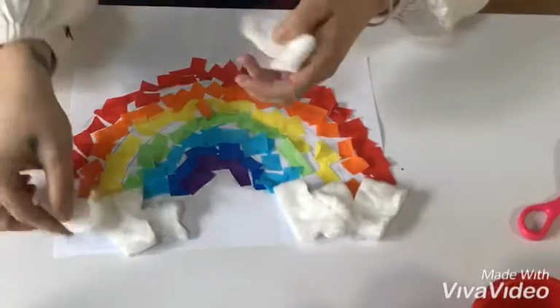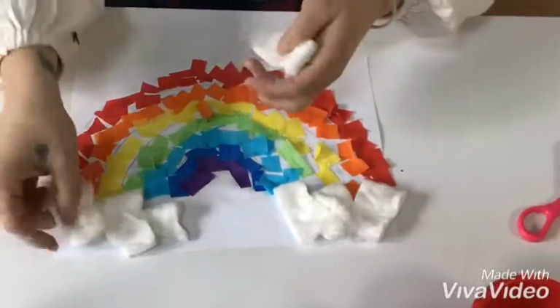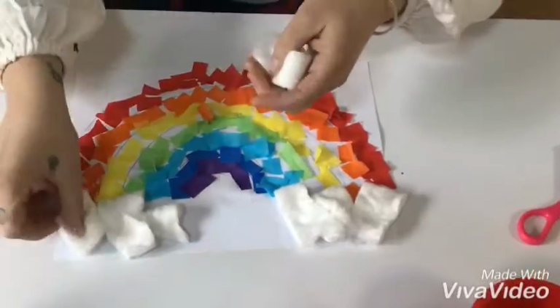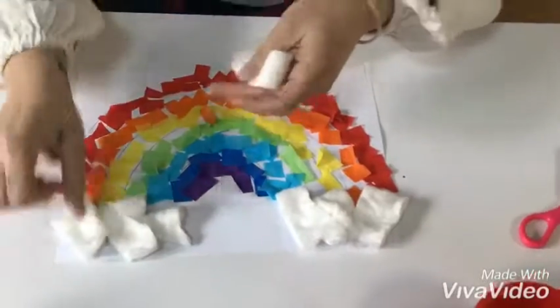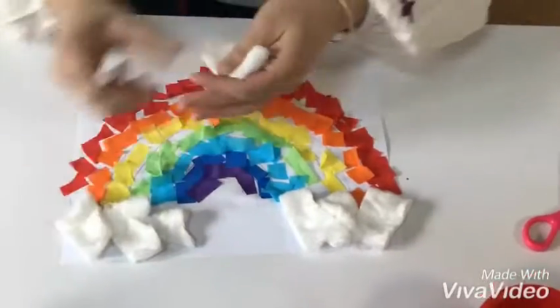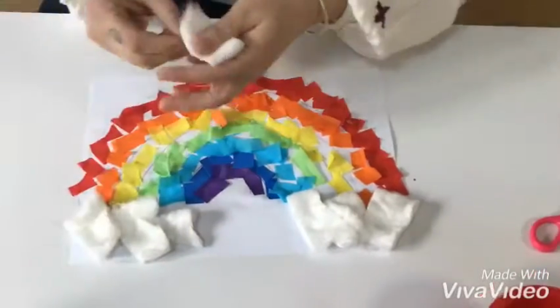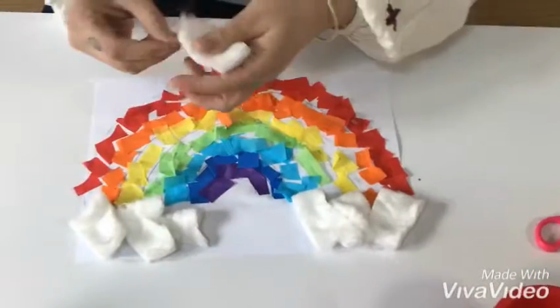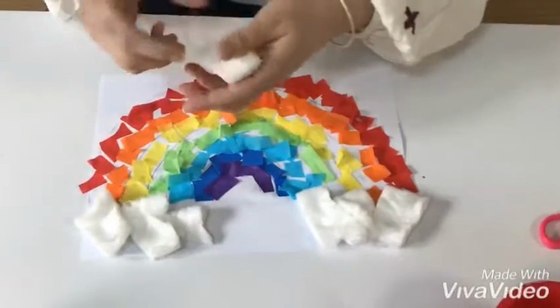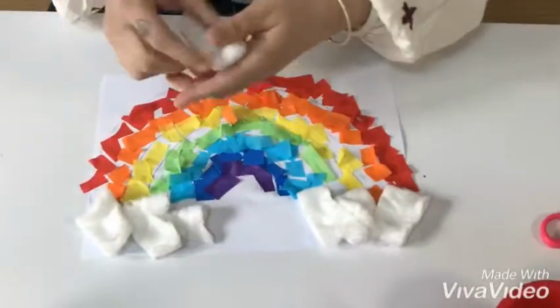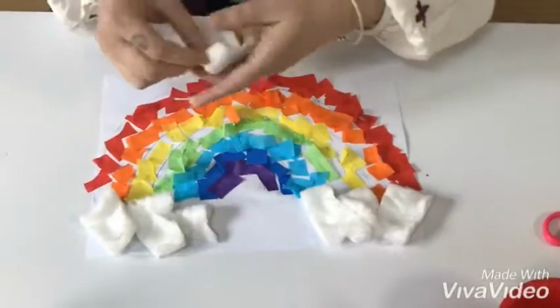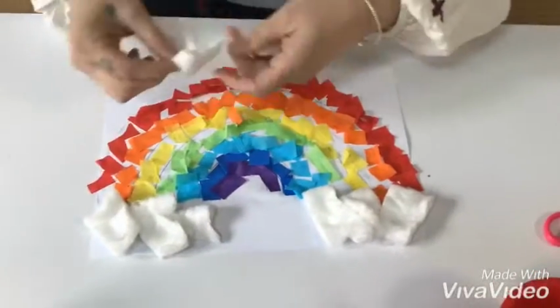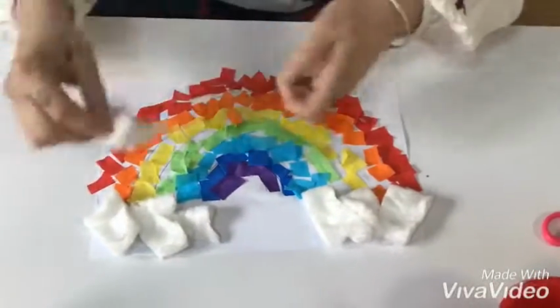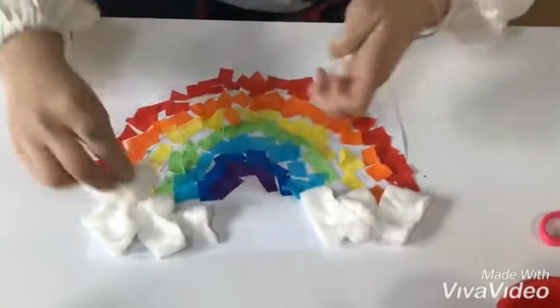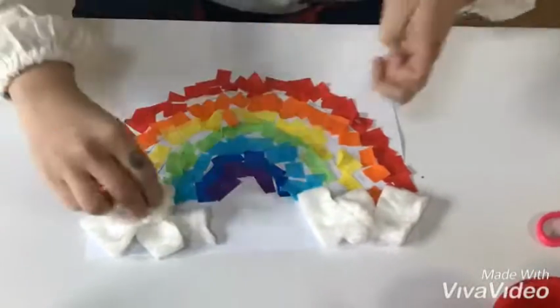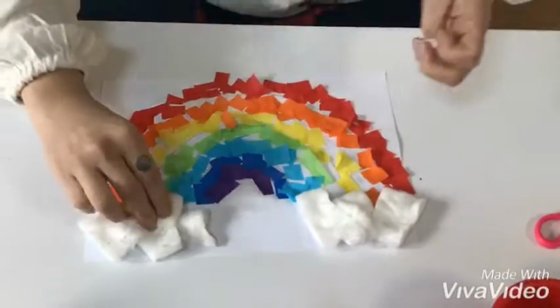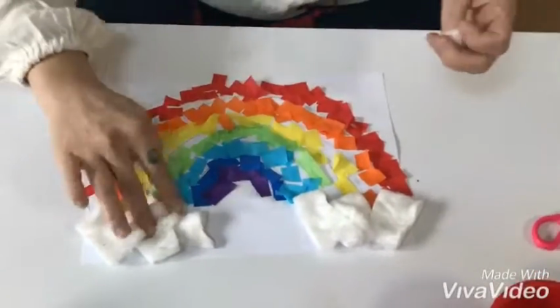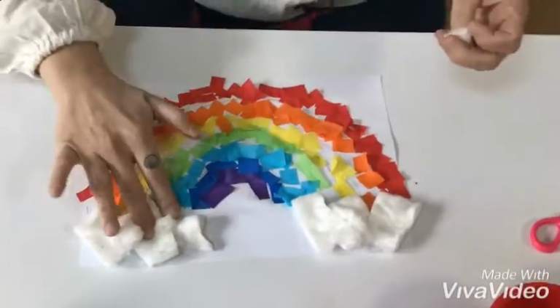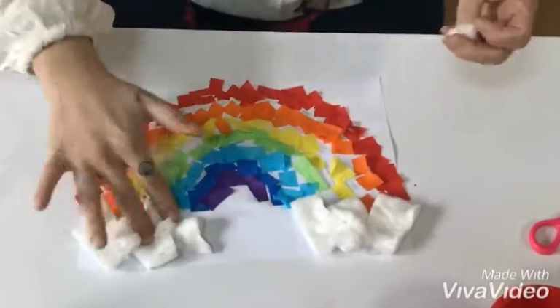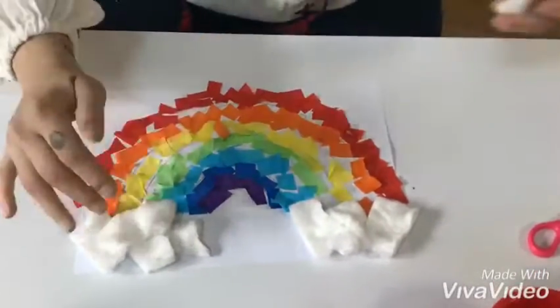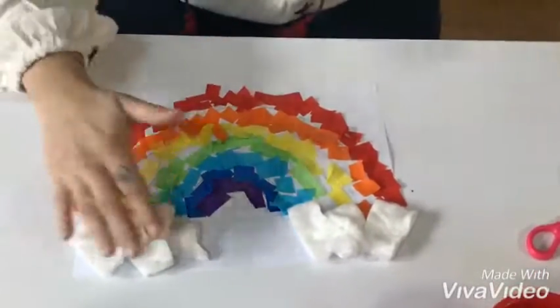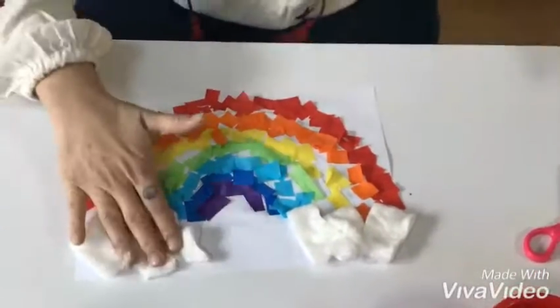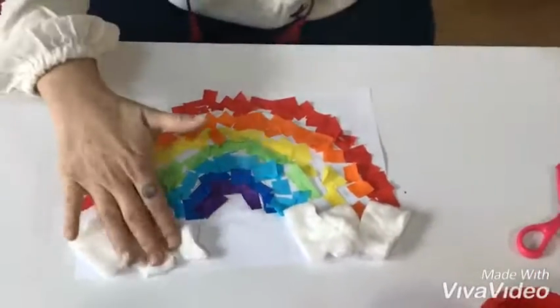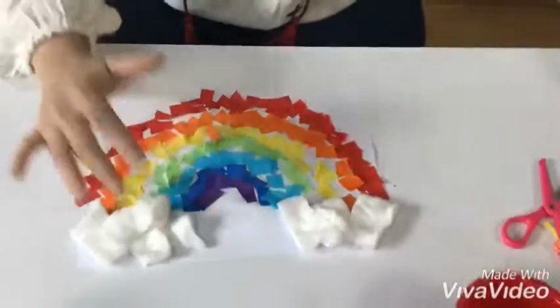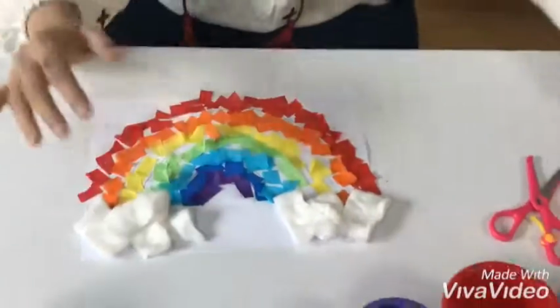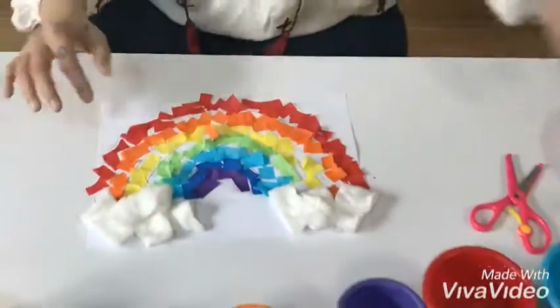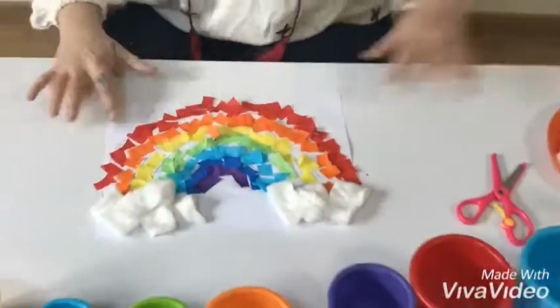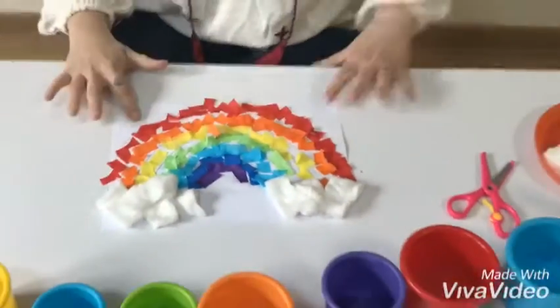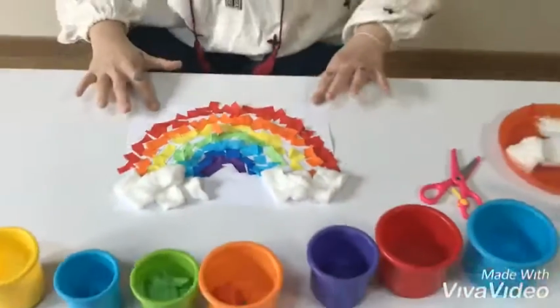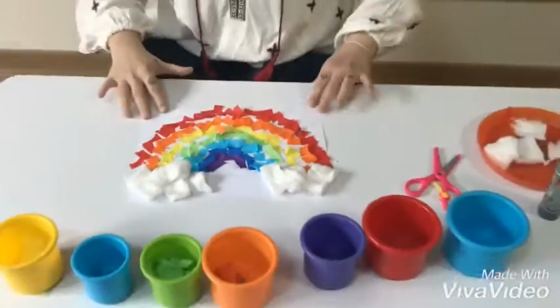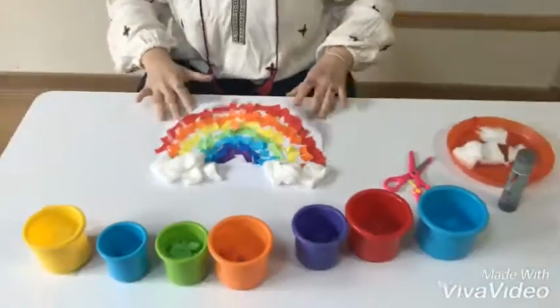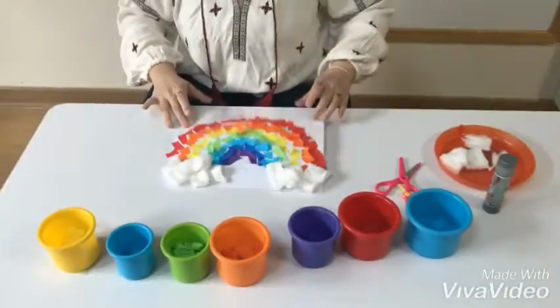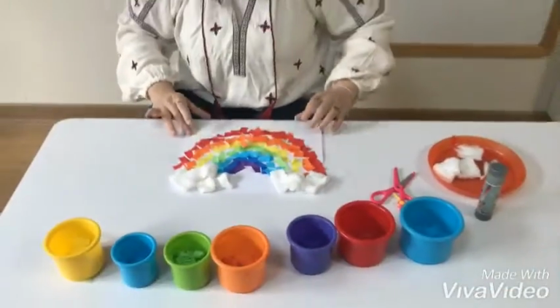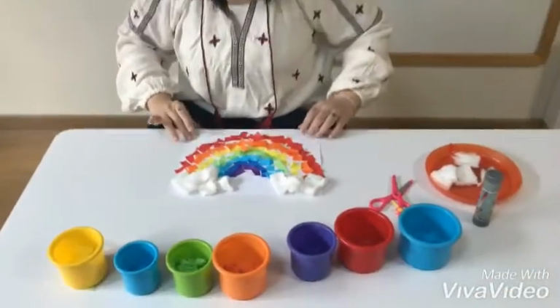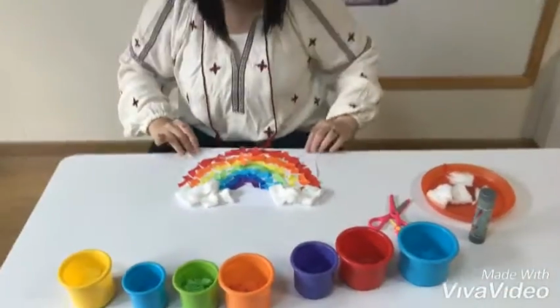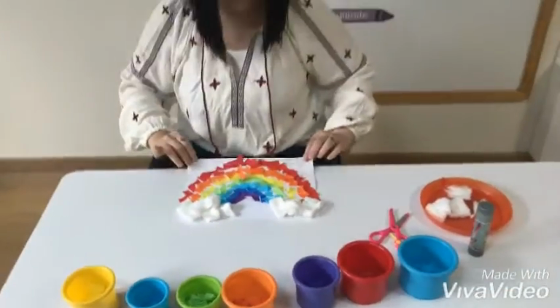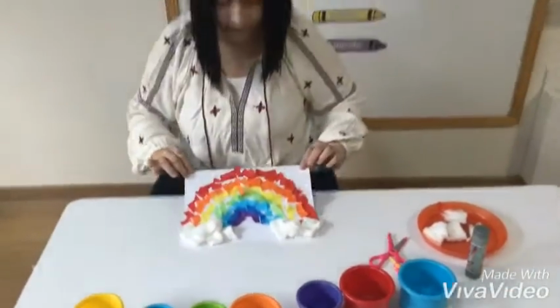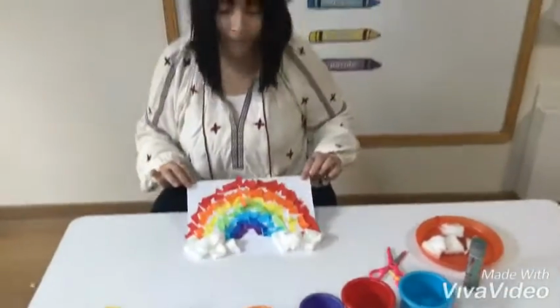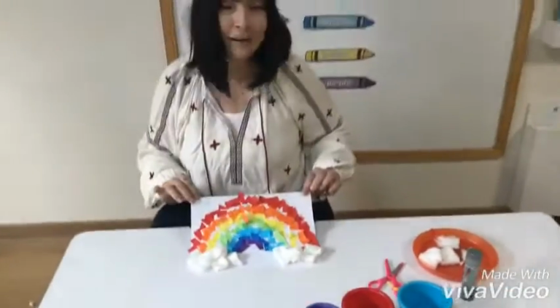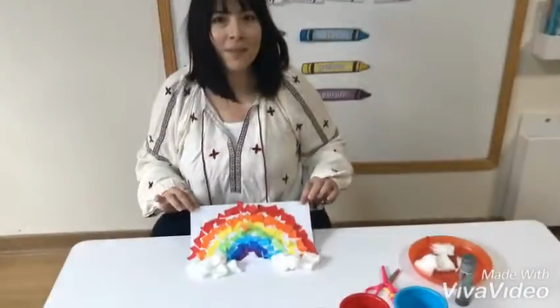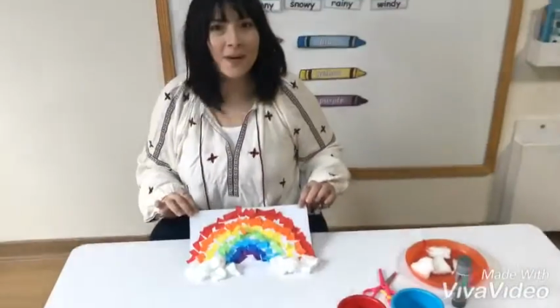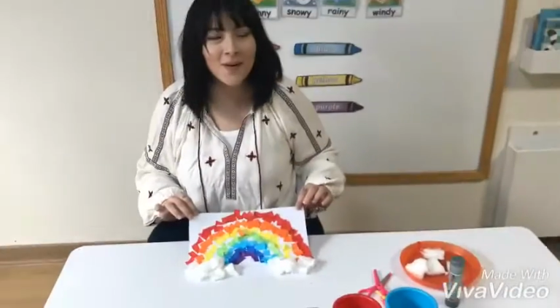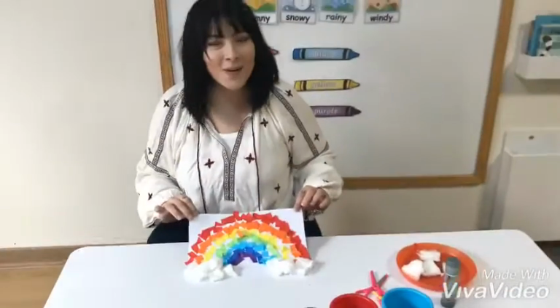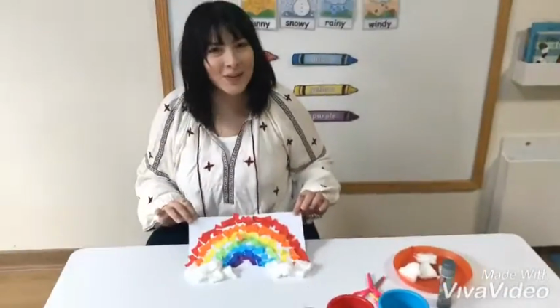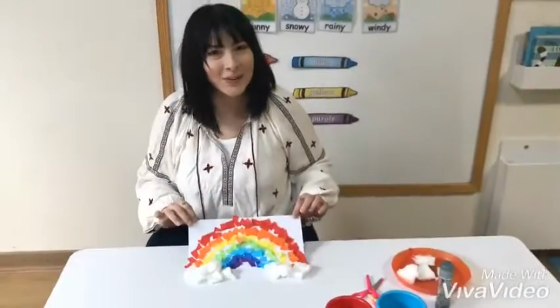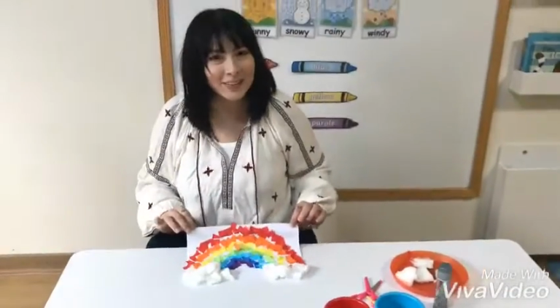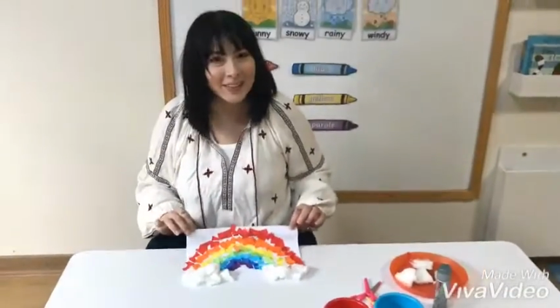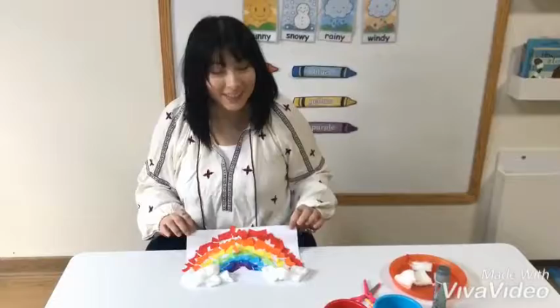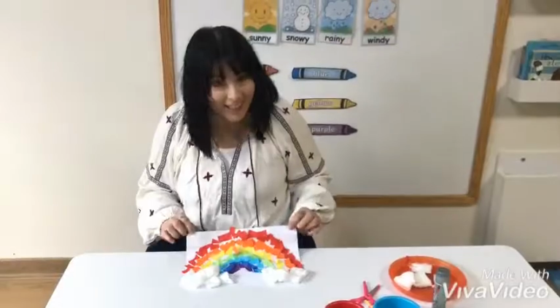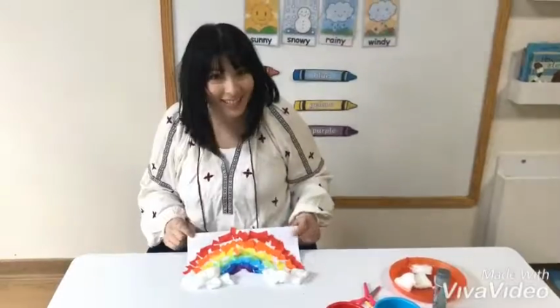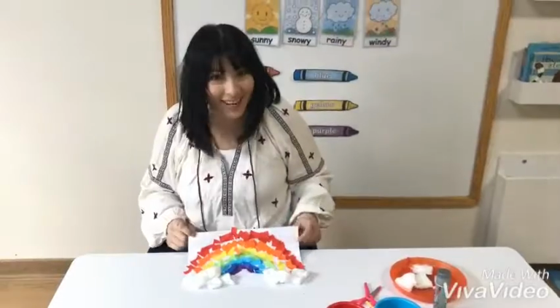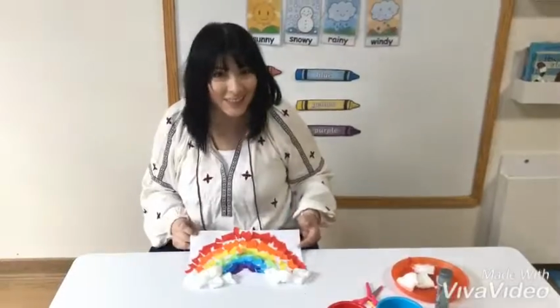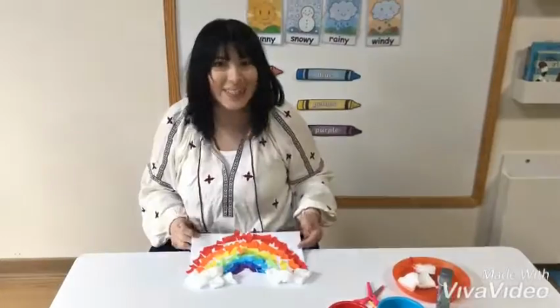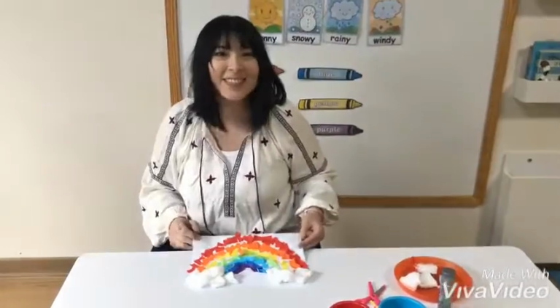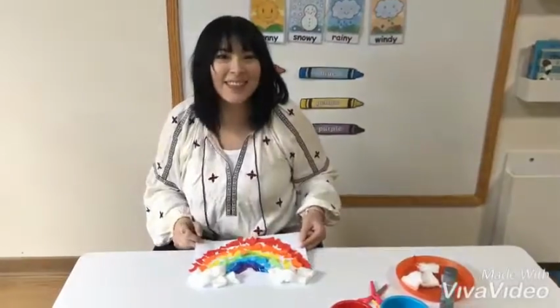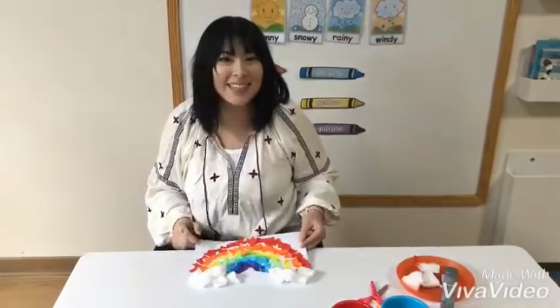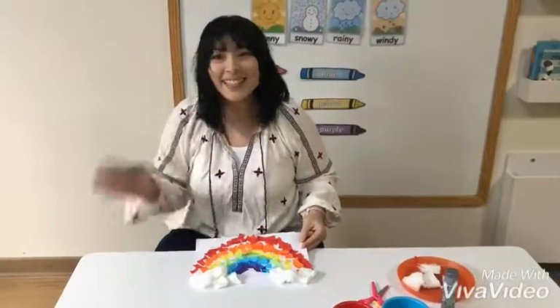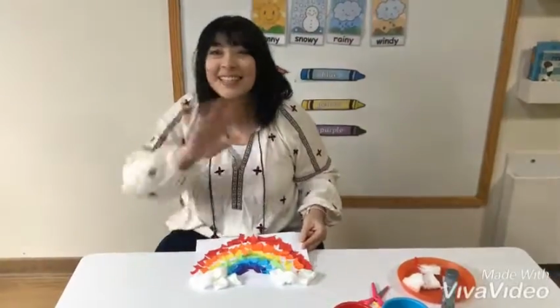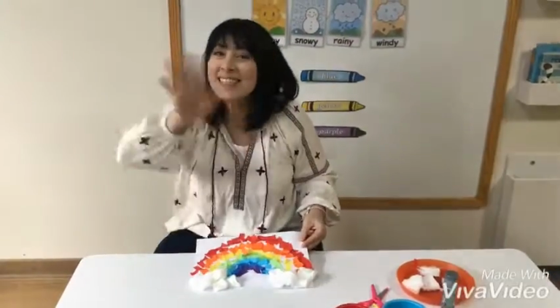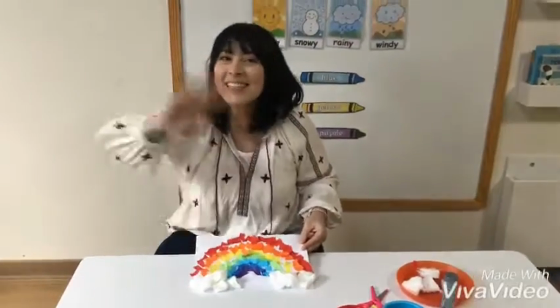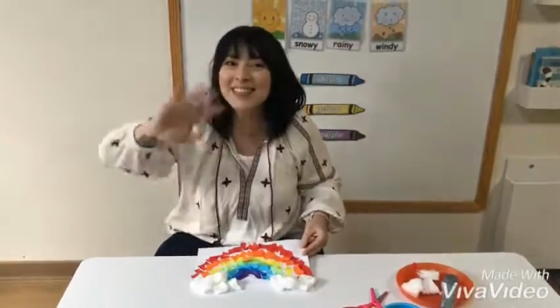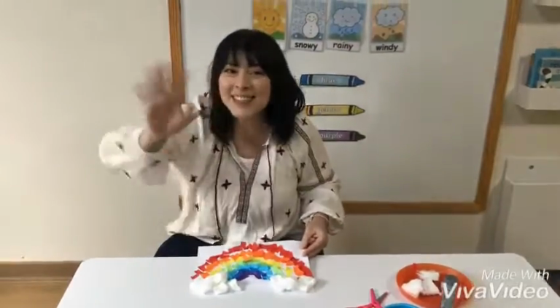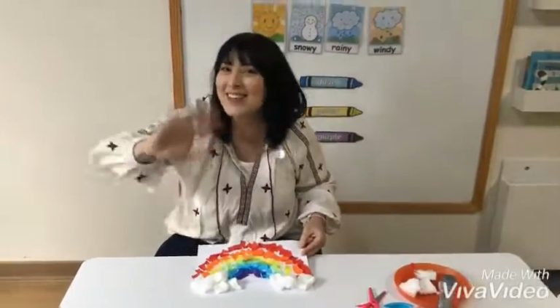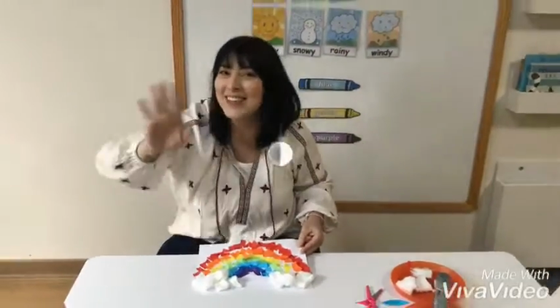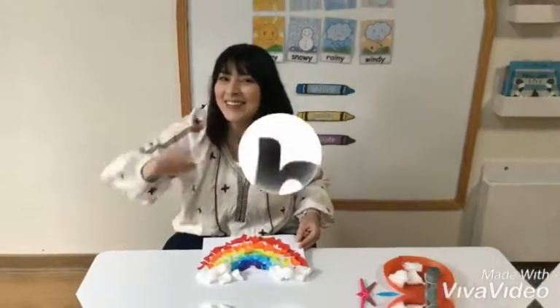And there you go, you have your rainbow. Great job, easy peasy, see you soon!